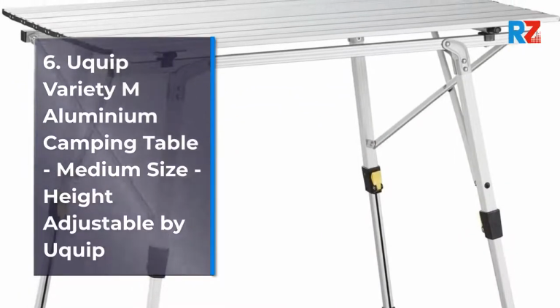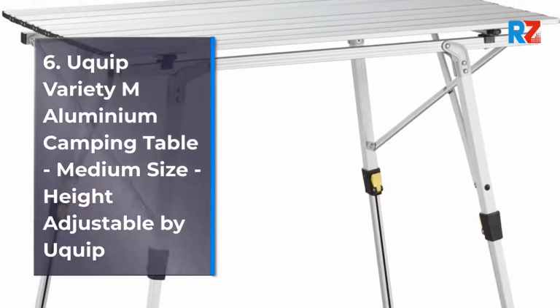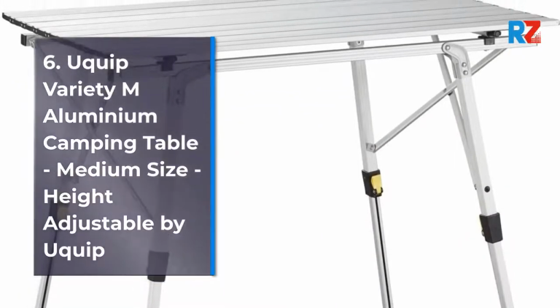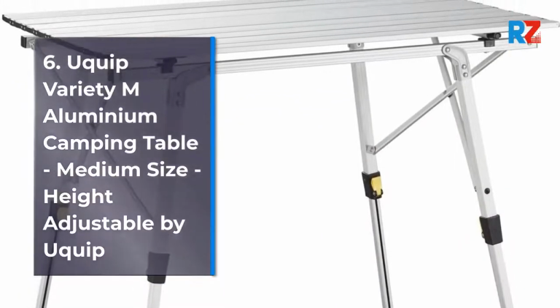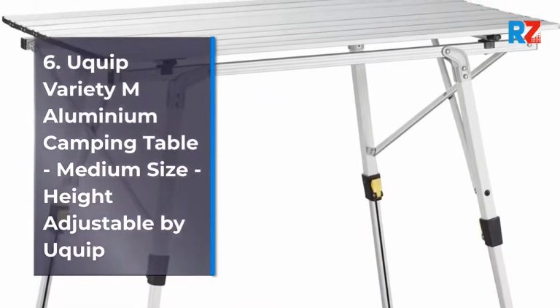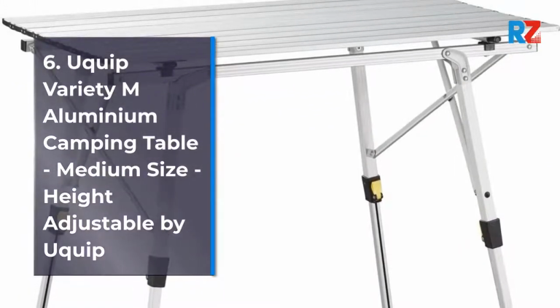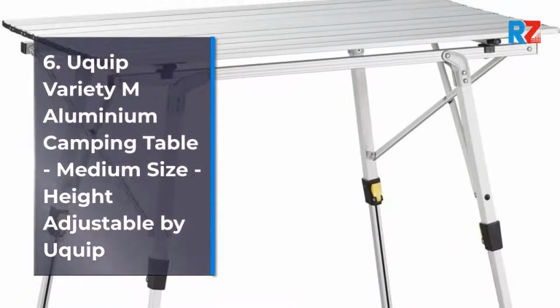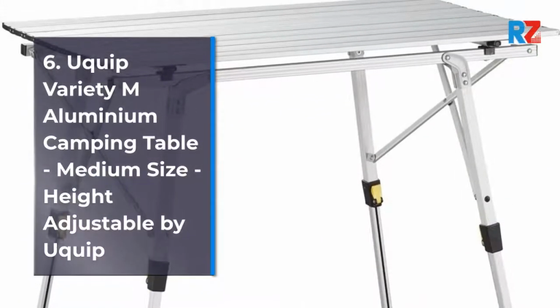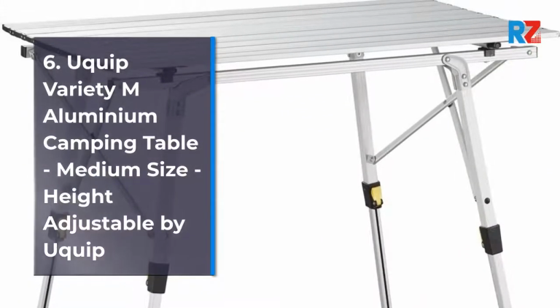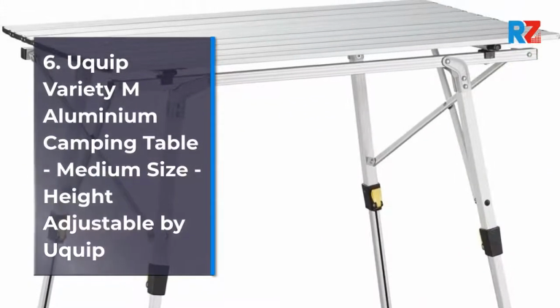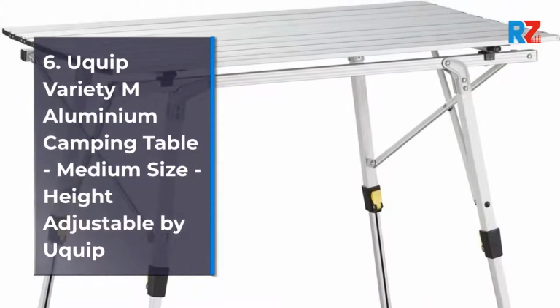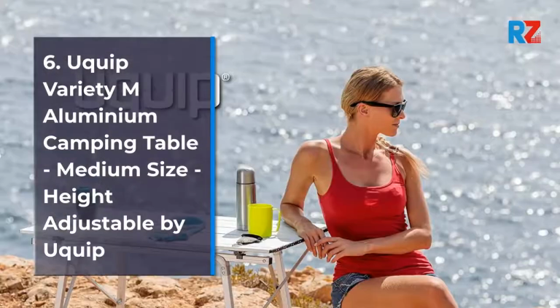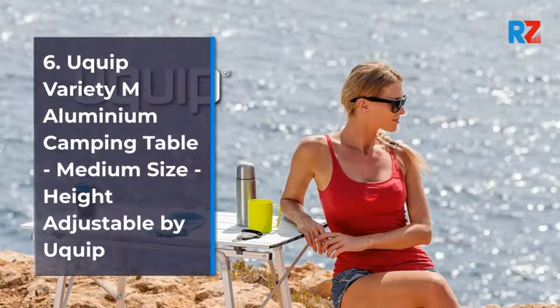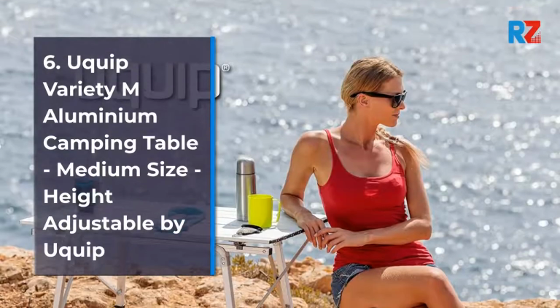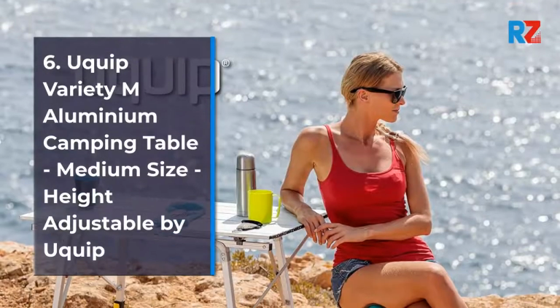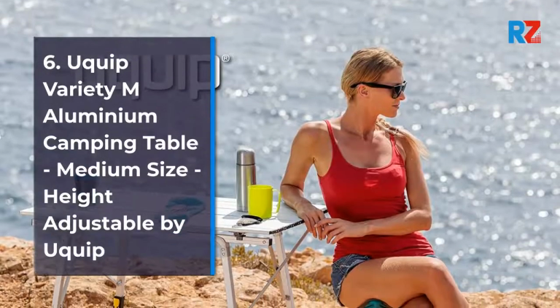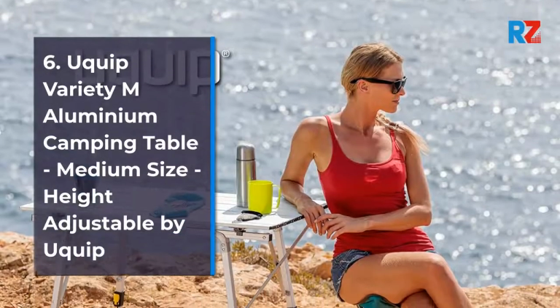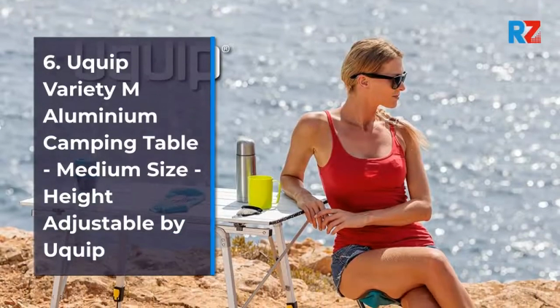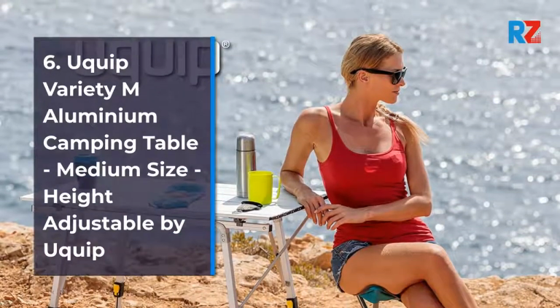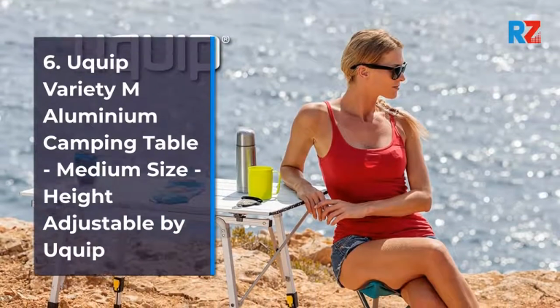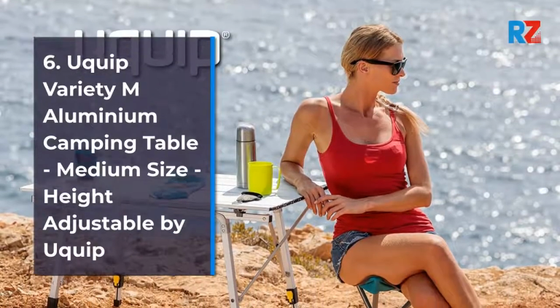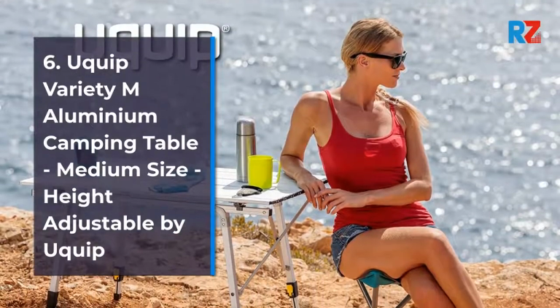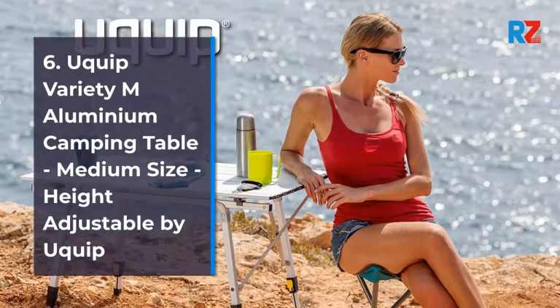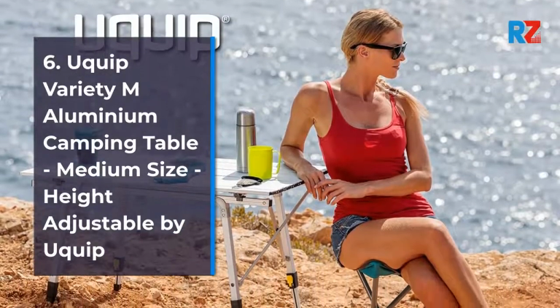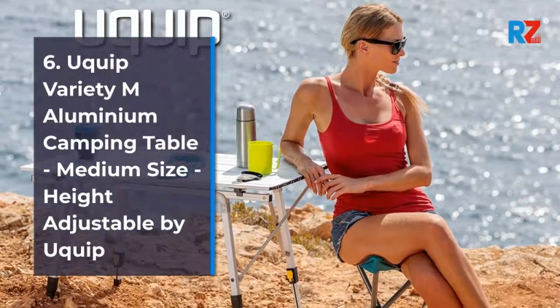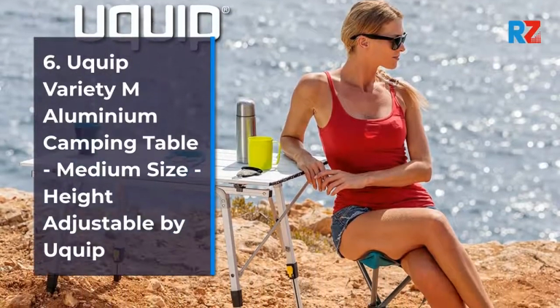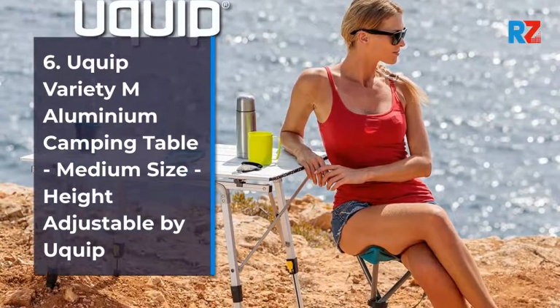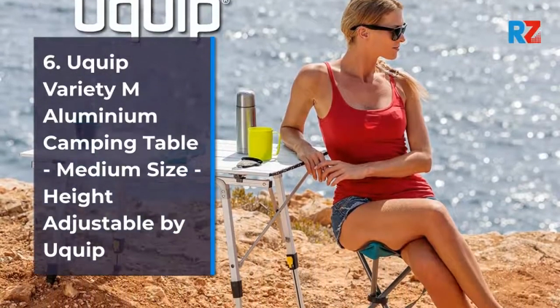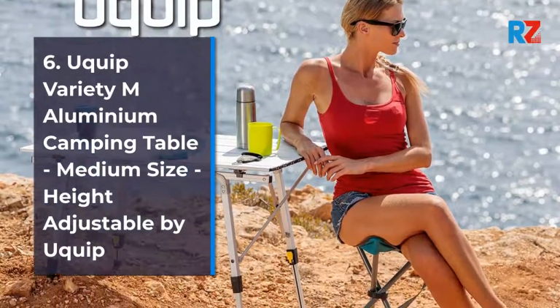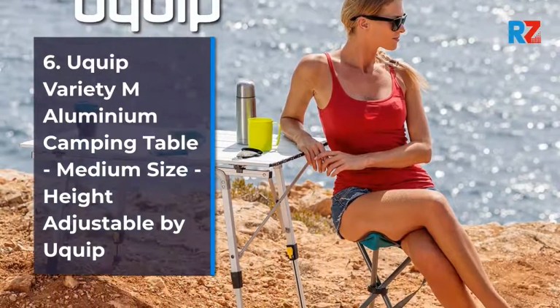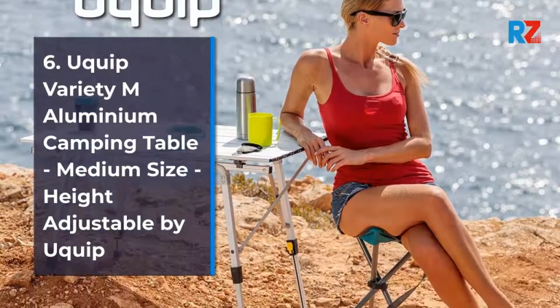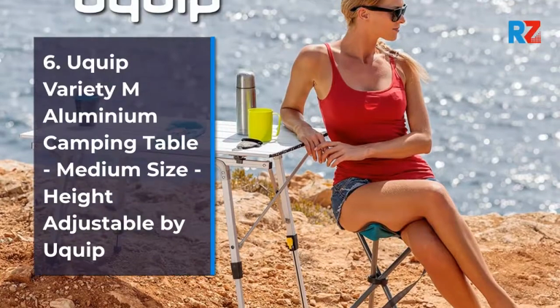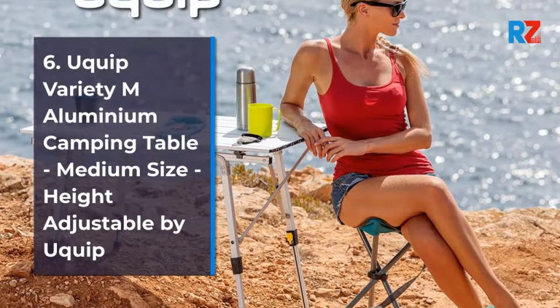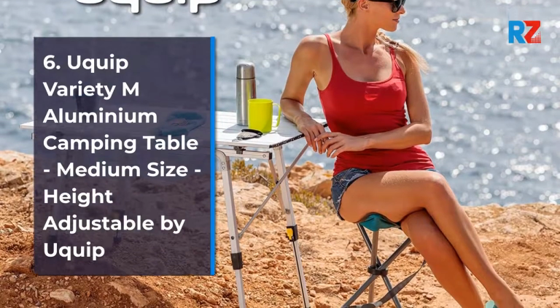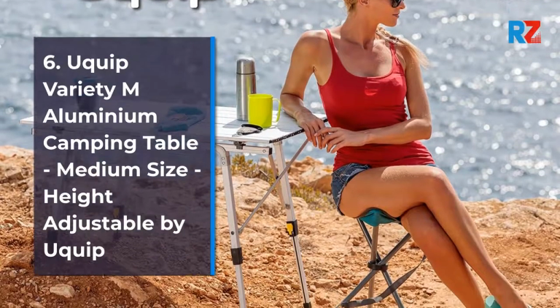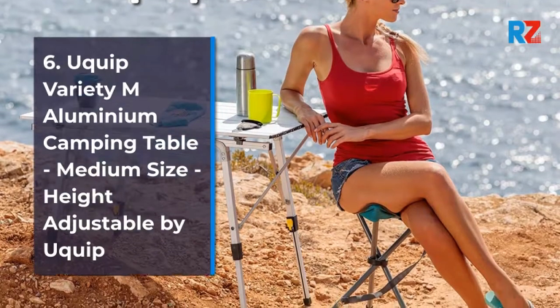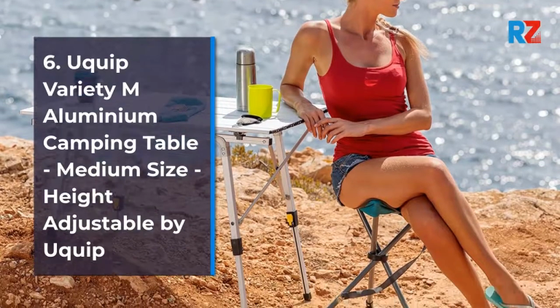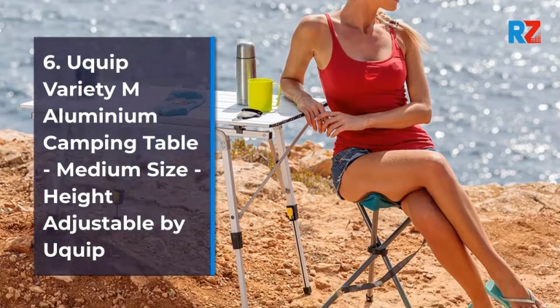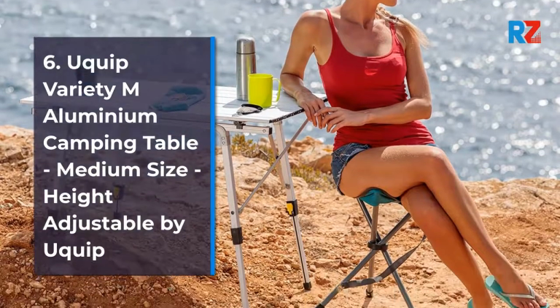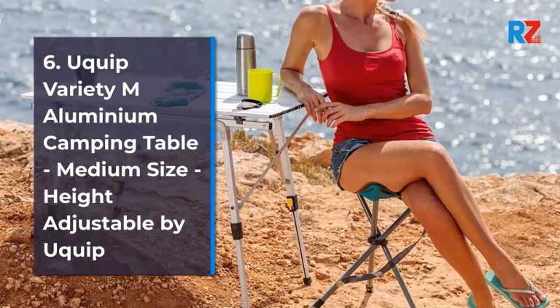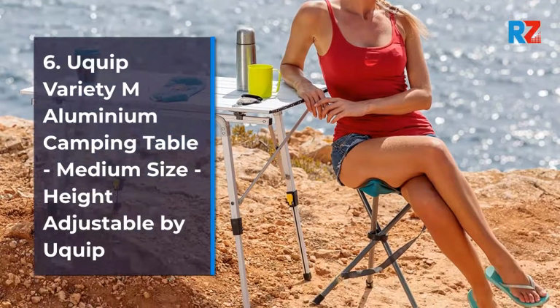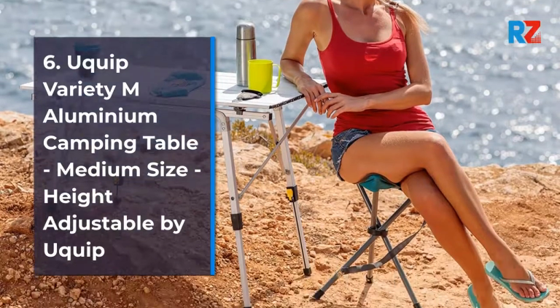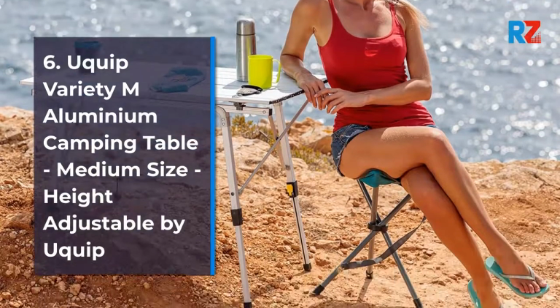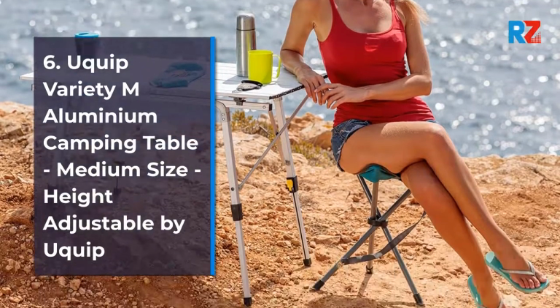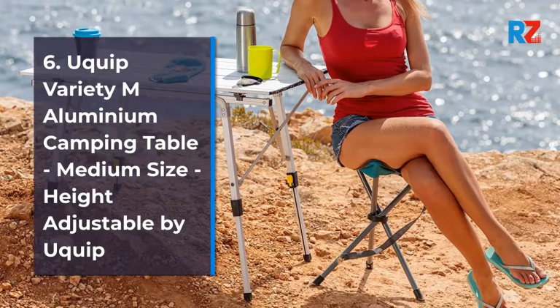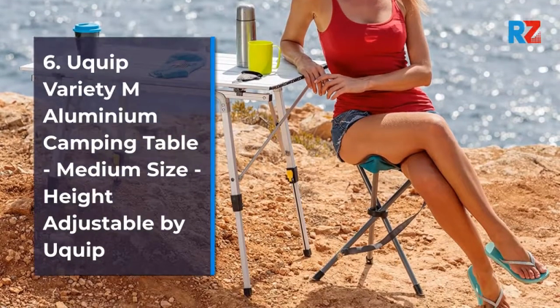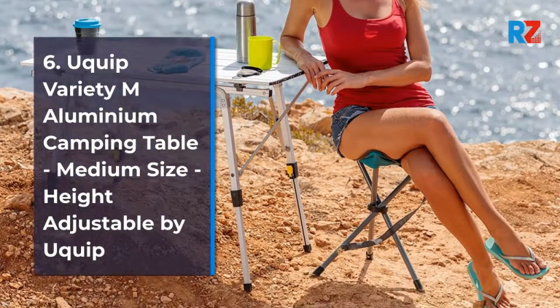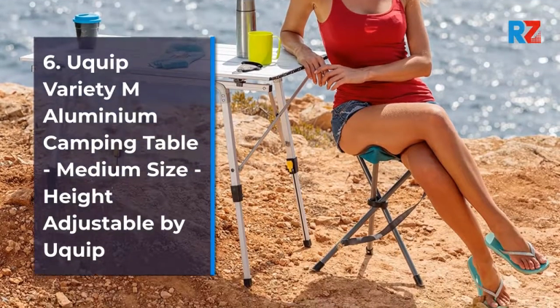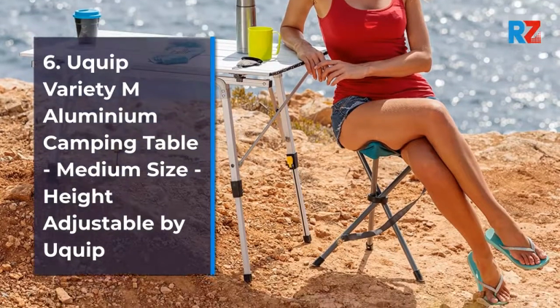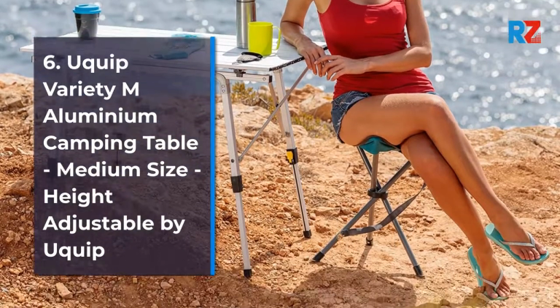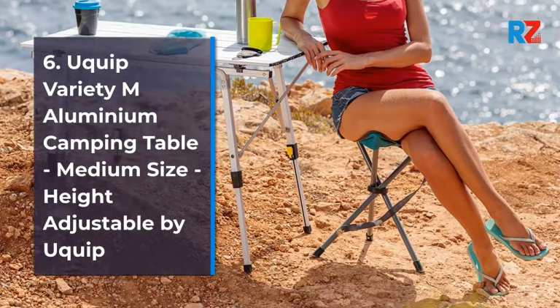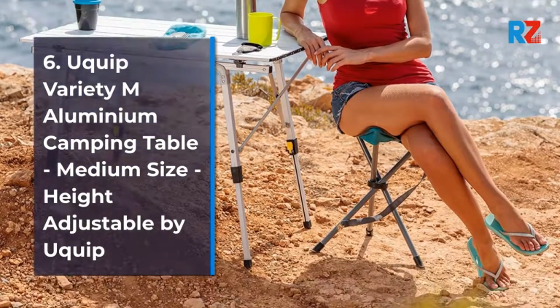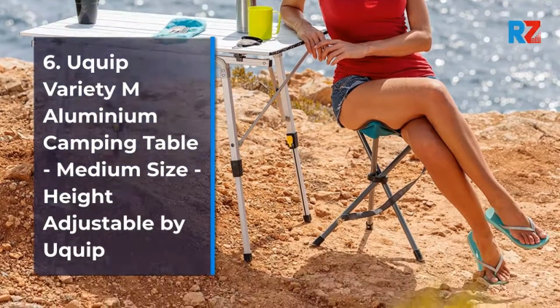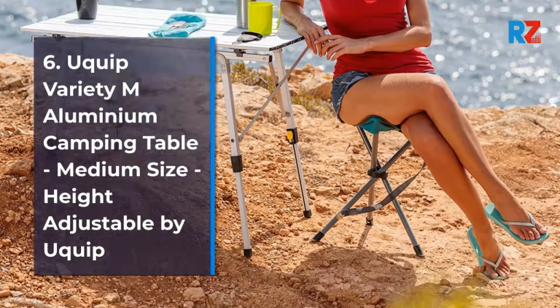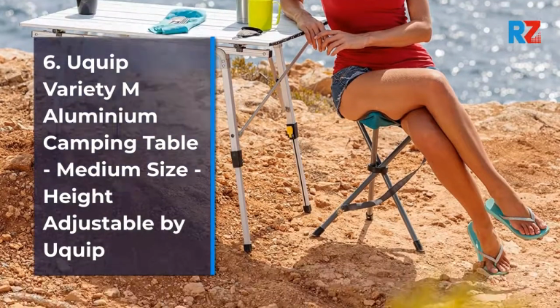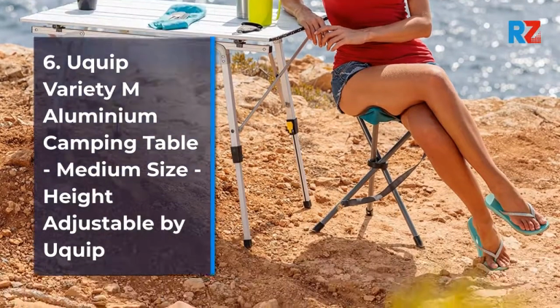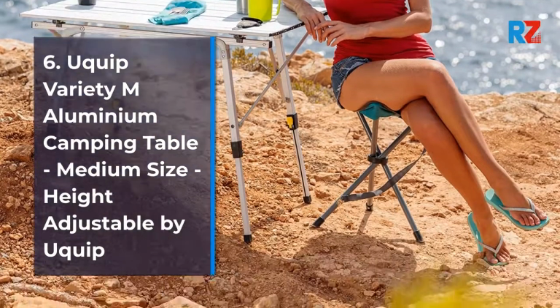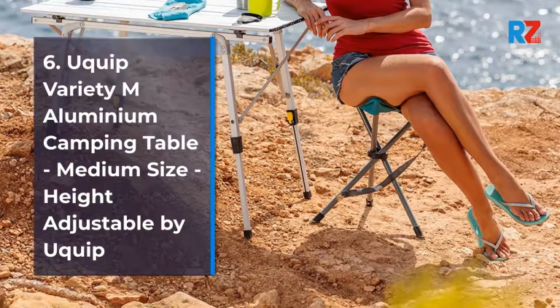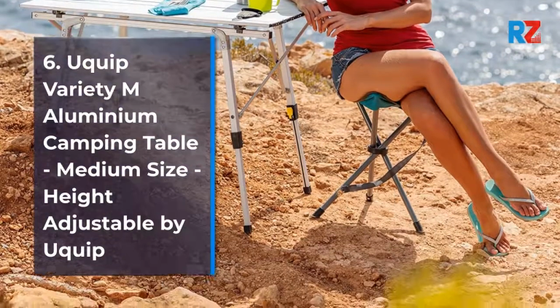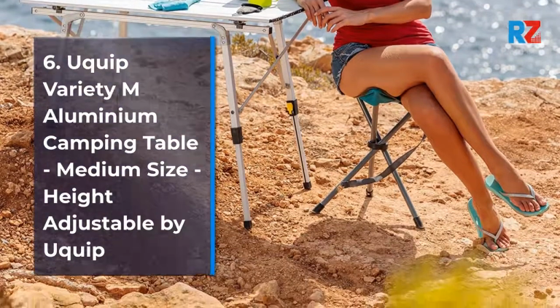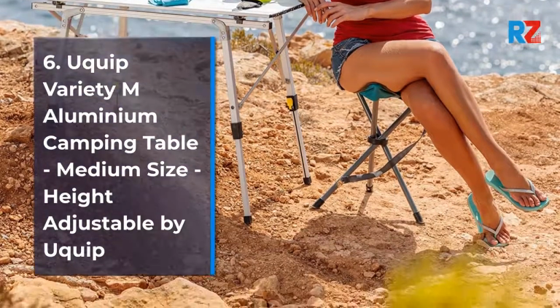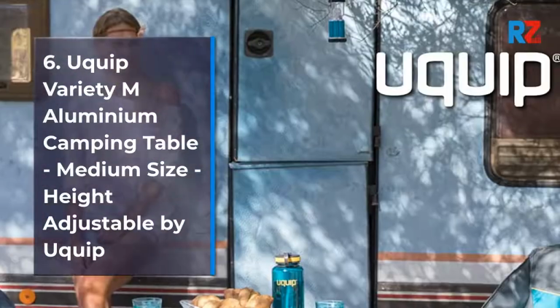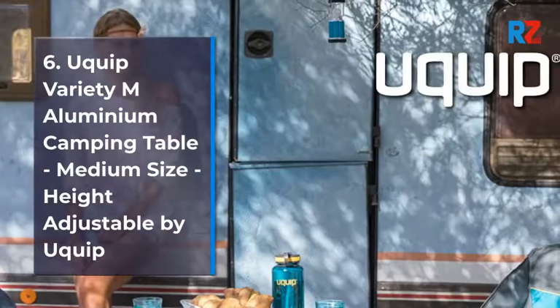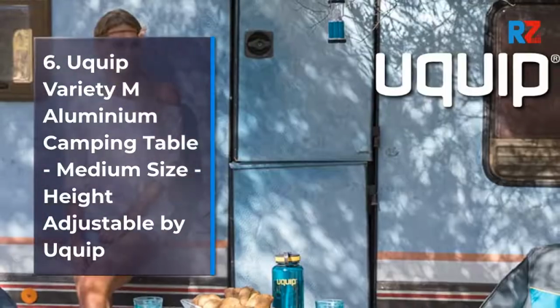6. Uquip Variety M Aluminum Camping Table, medium size, height adjustable by Uquip.